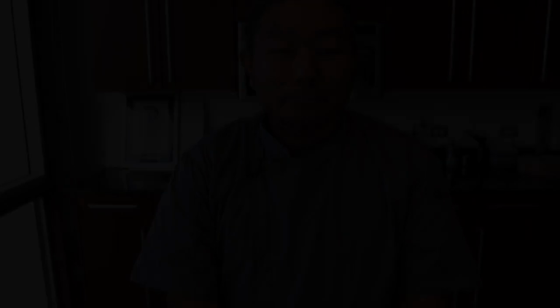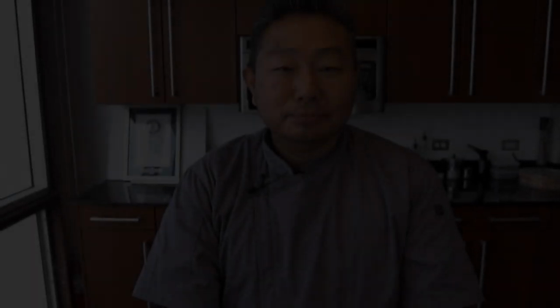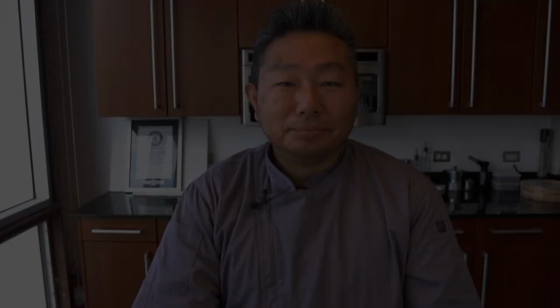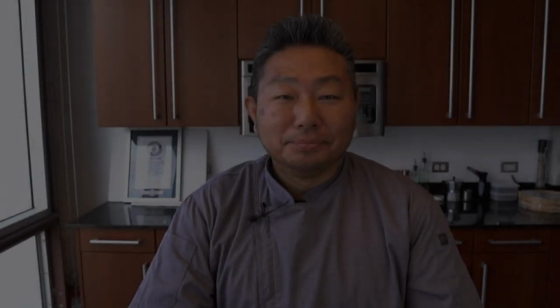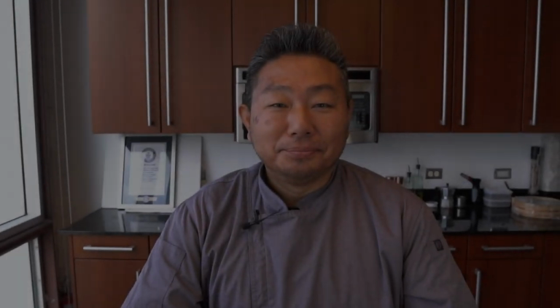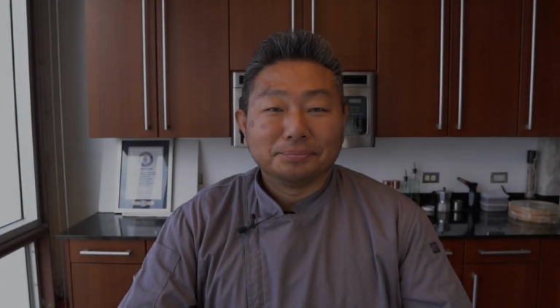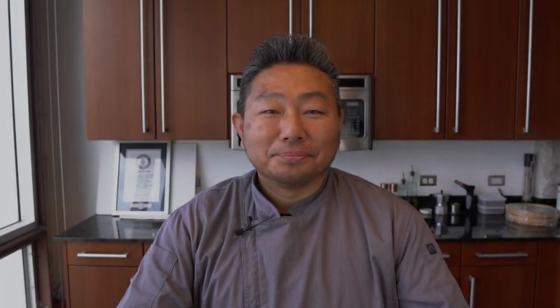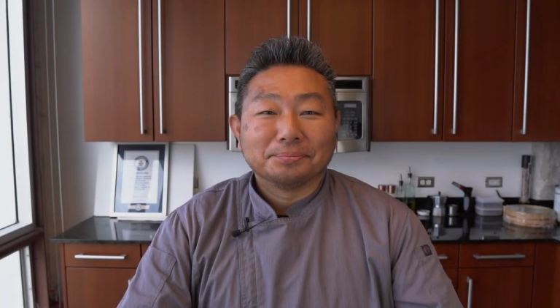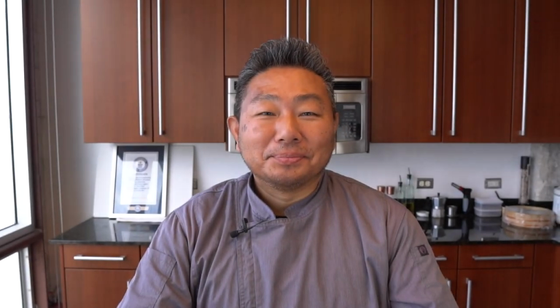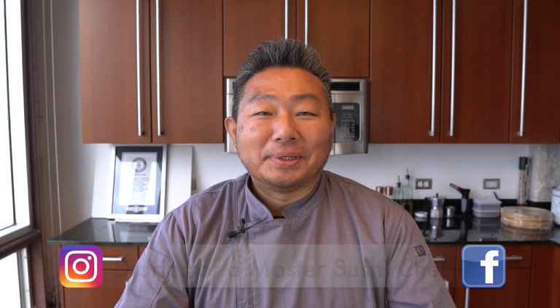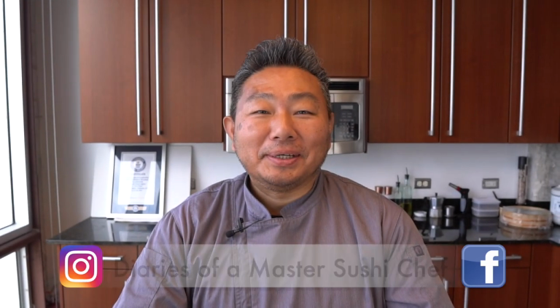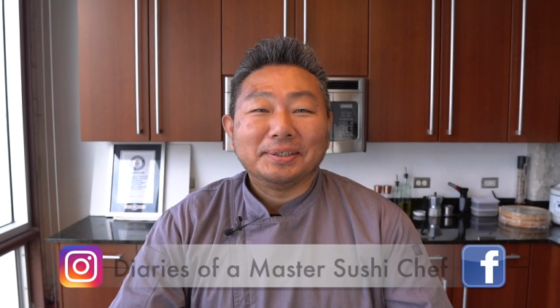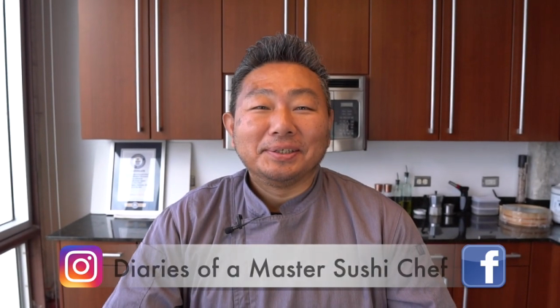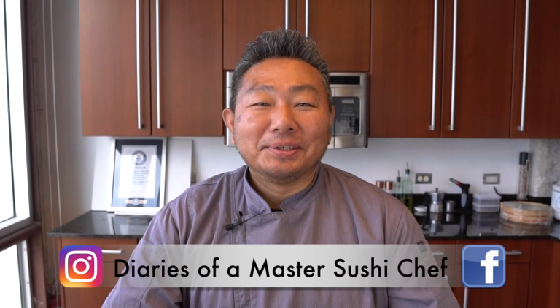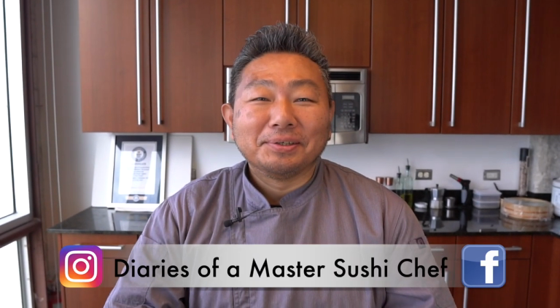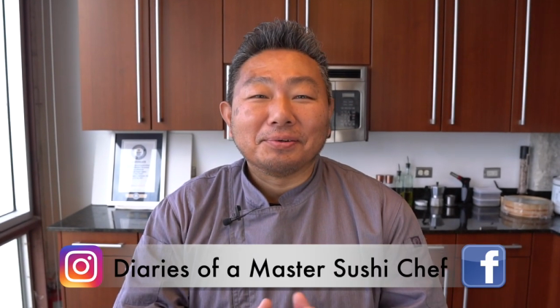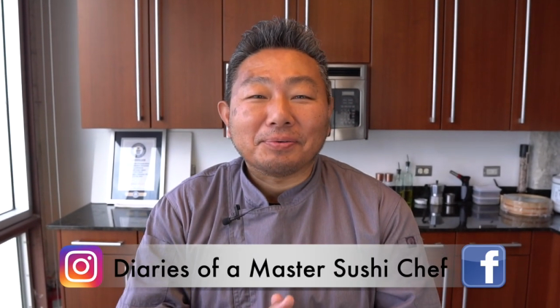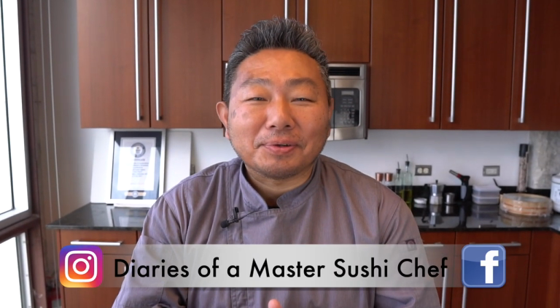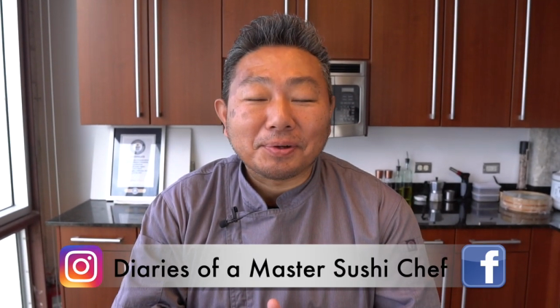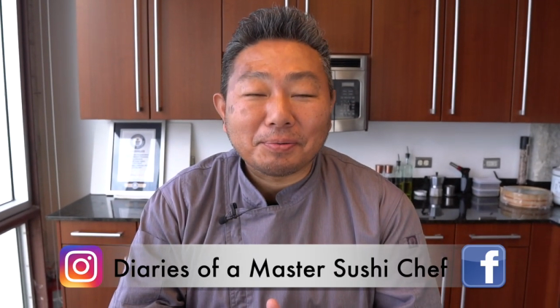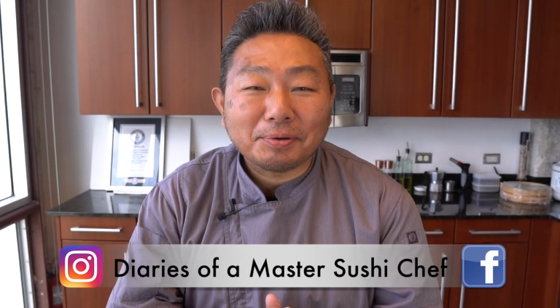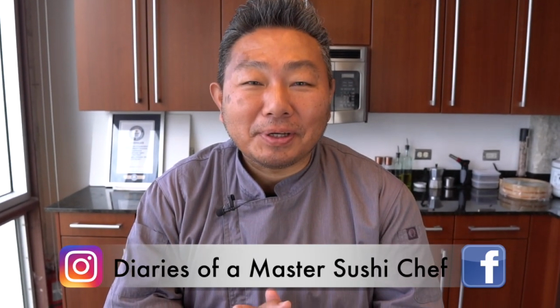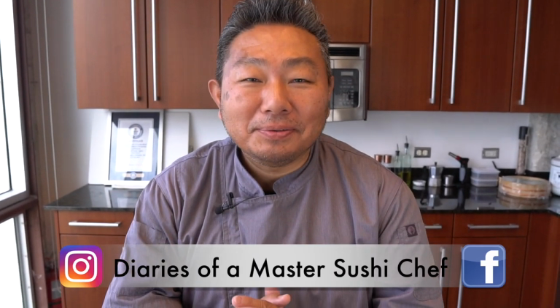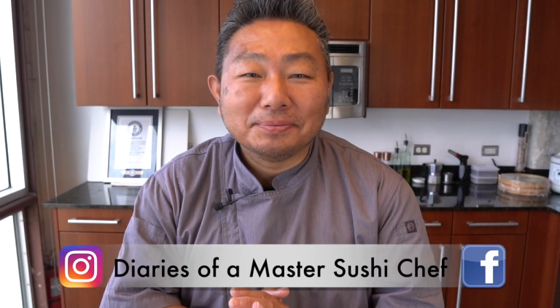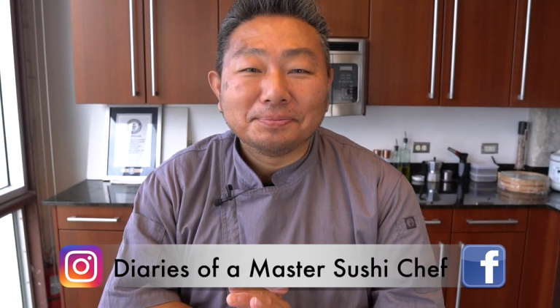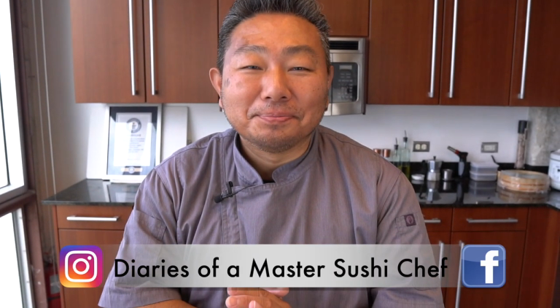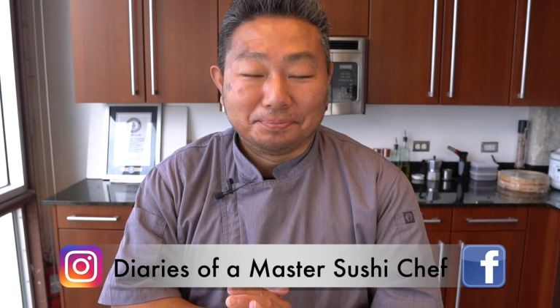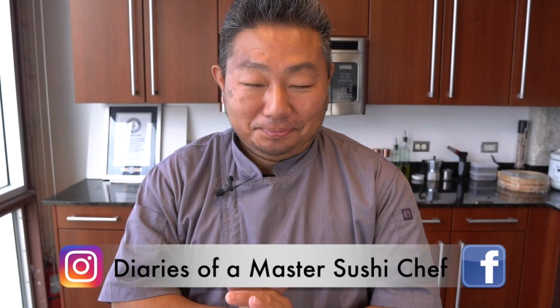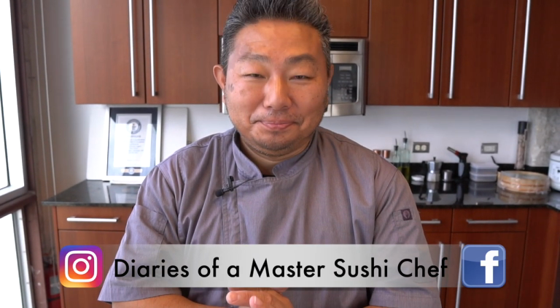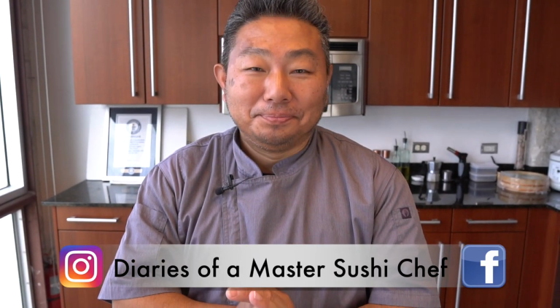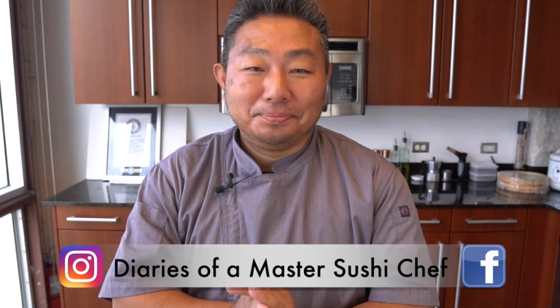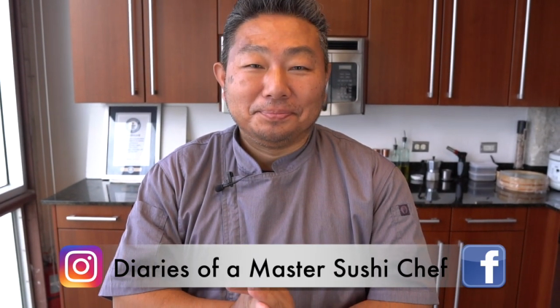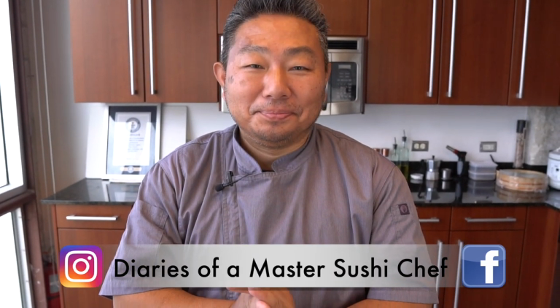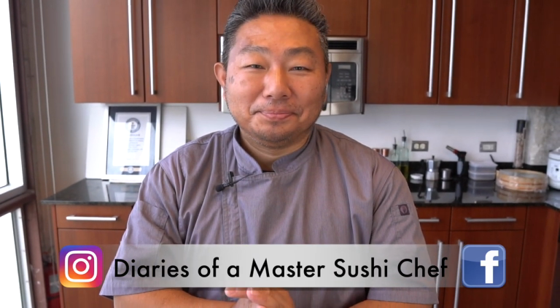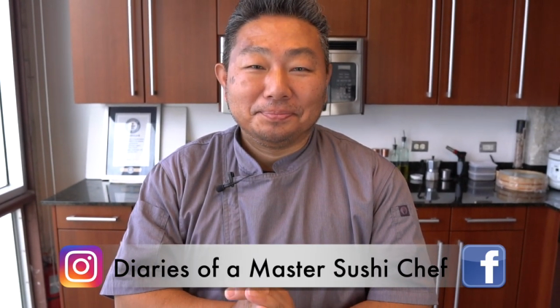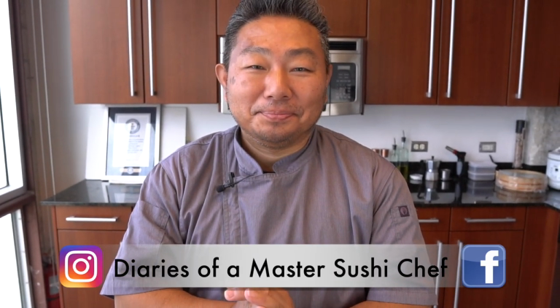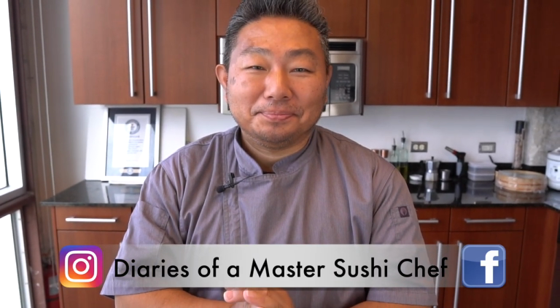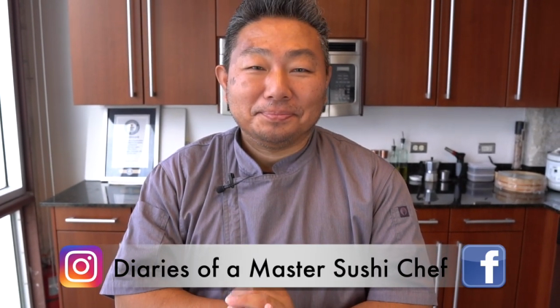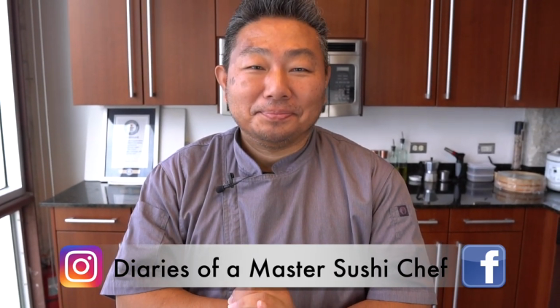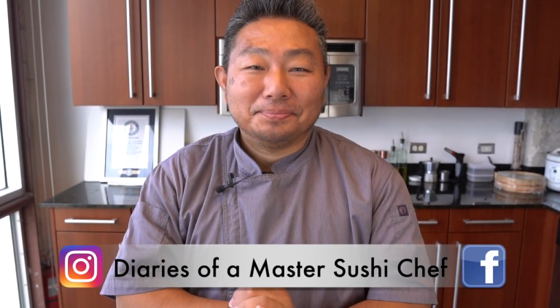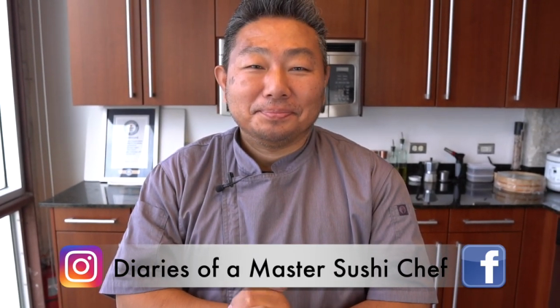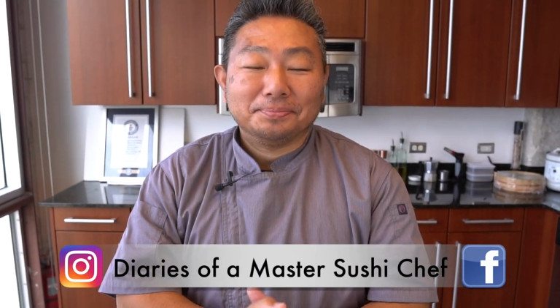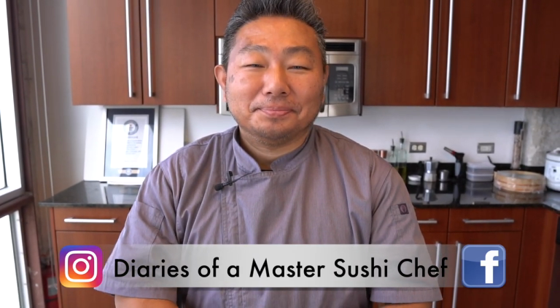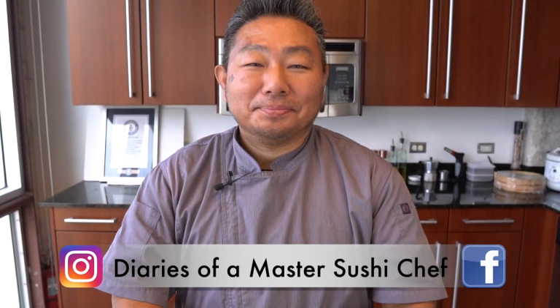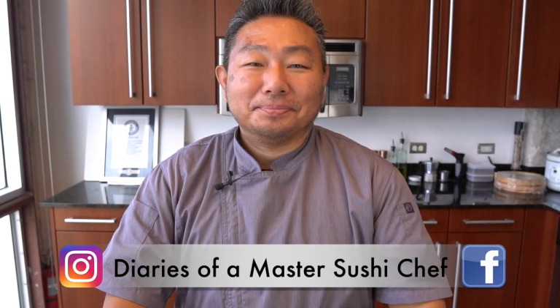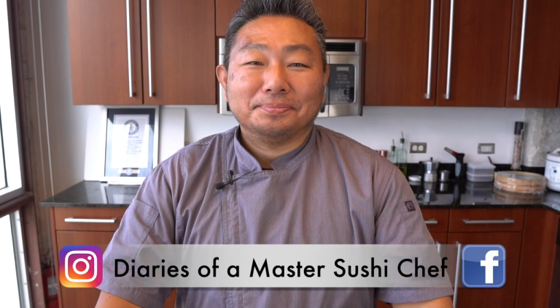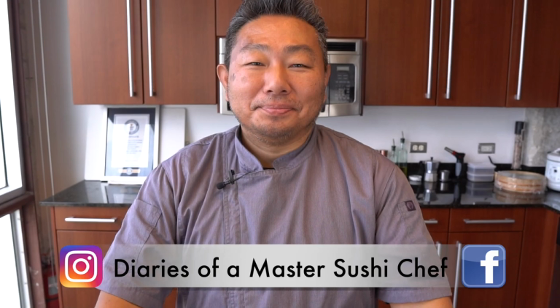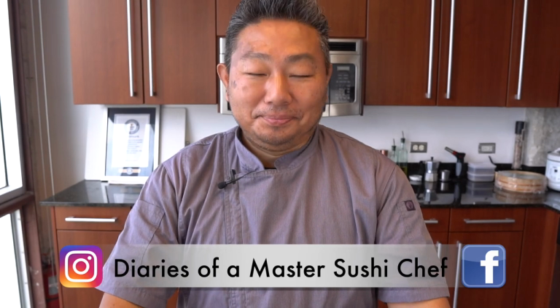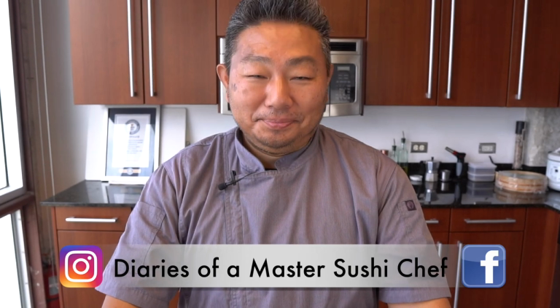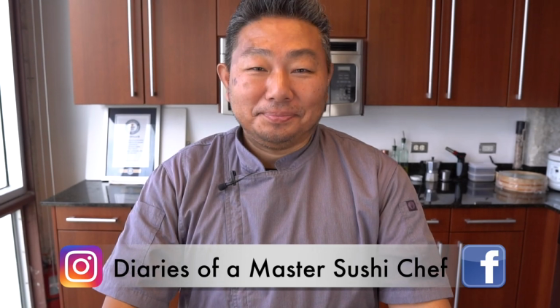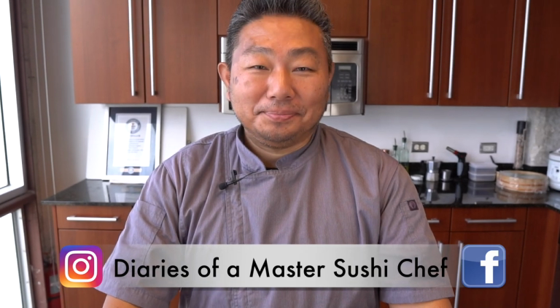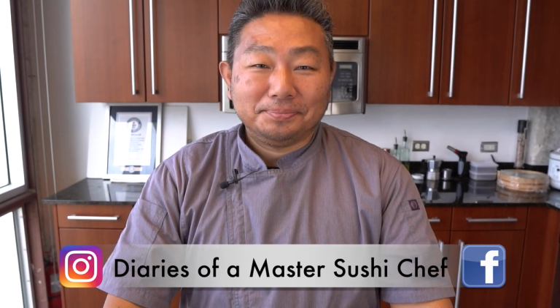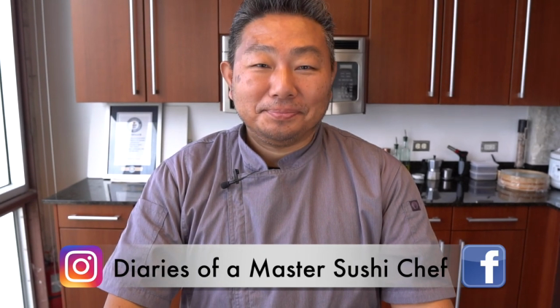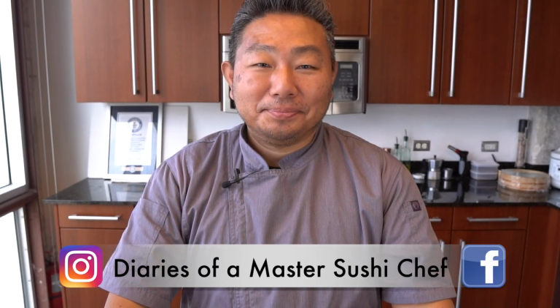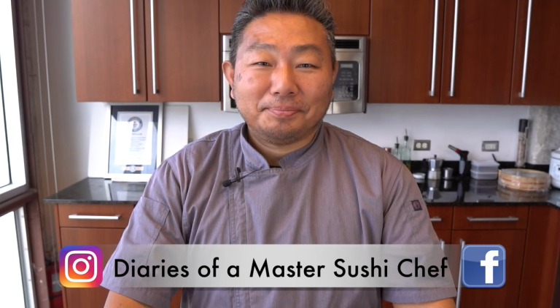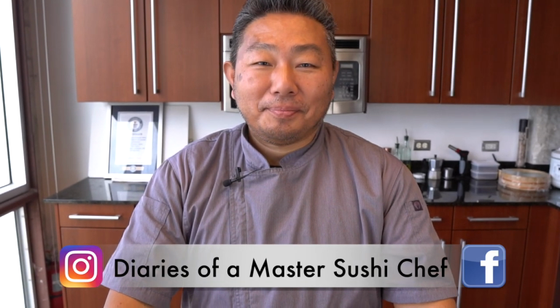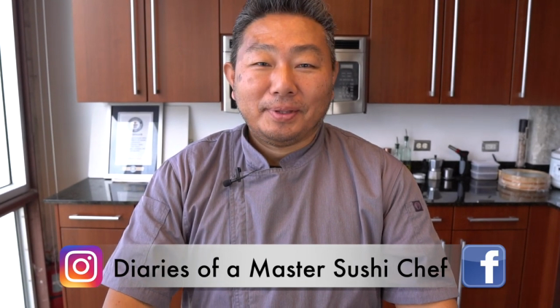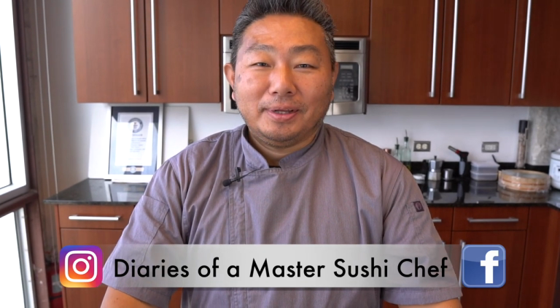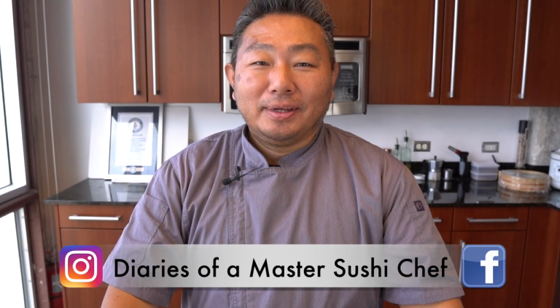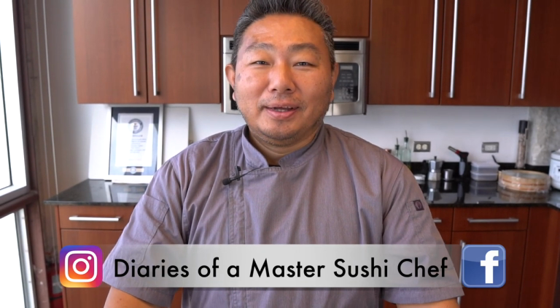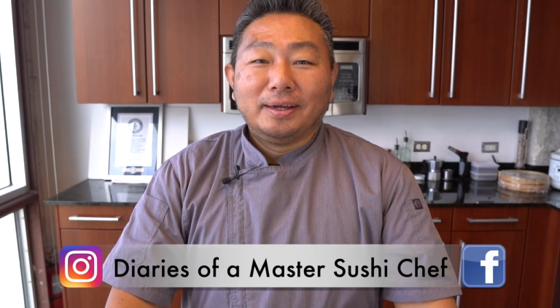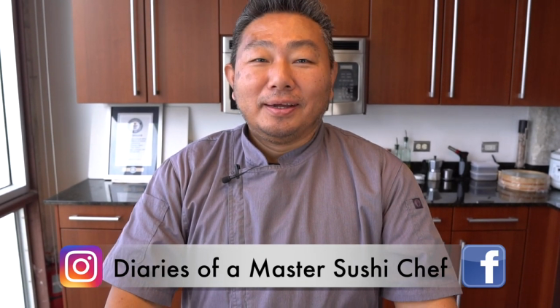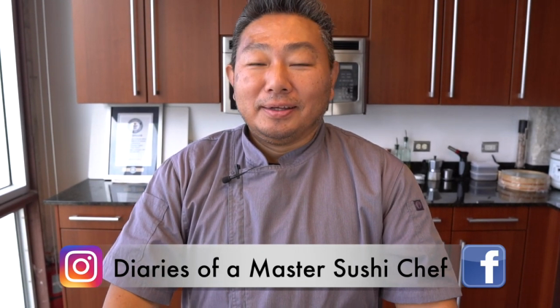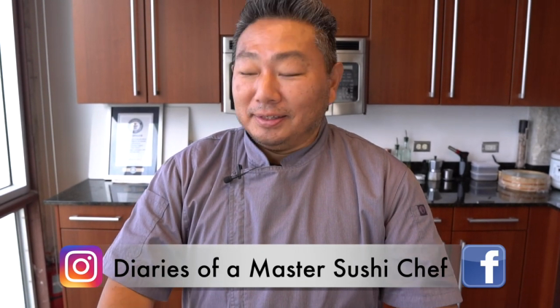Hiro-san! Good afternoon everyone! Good afternoon to you! We got a great day and a great challenge! Let's talk about what's happening today.